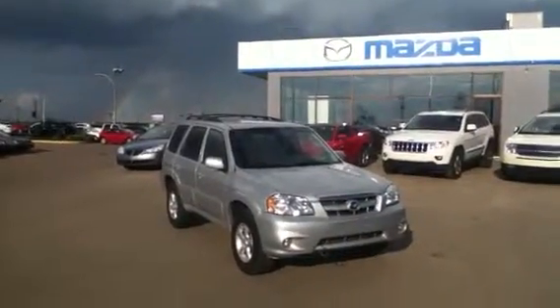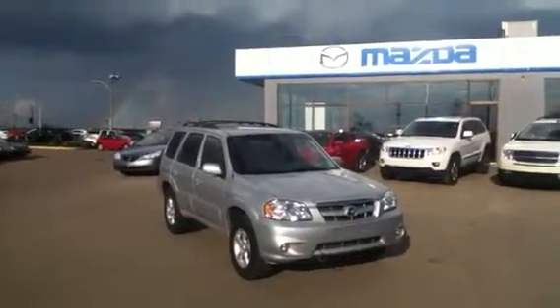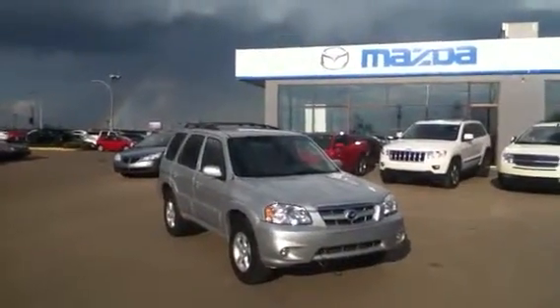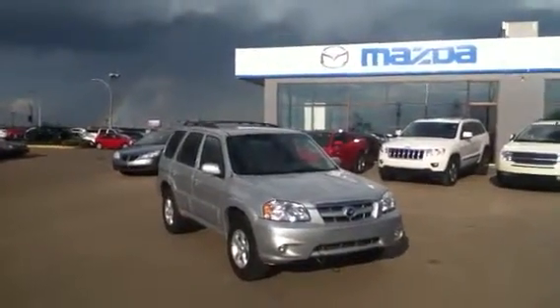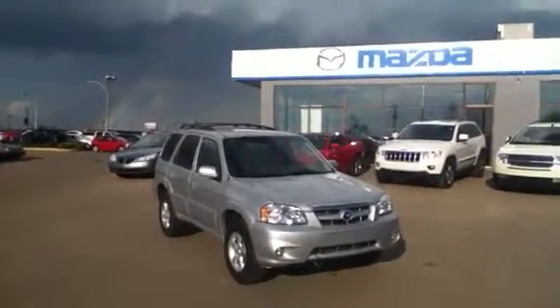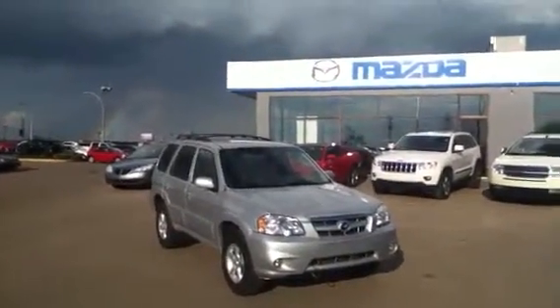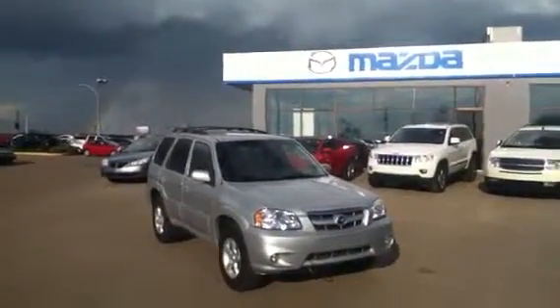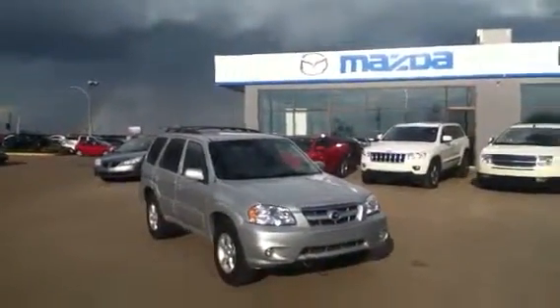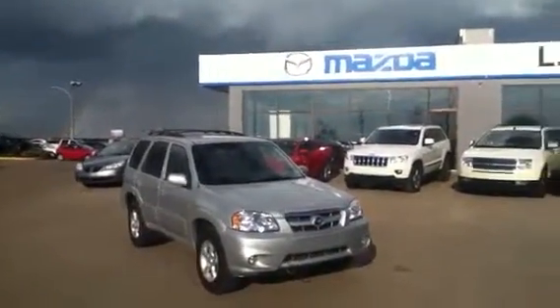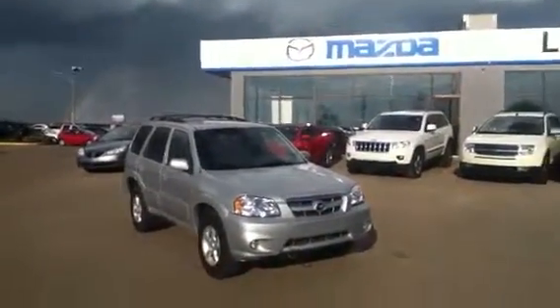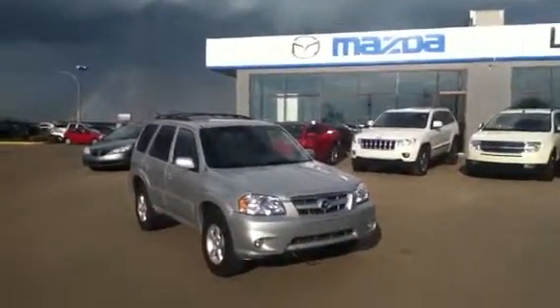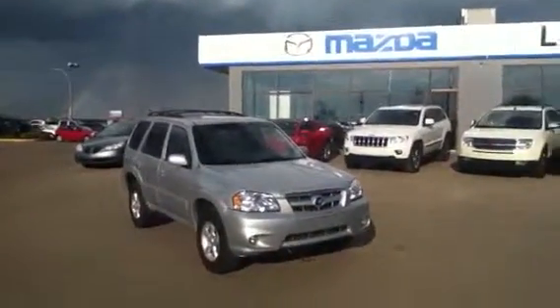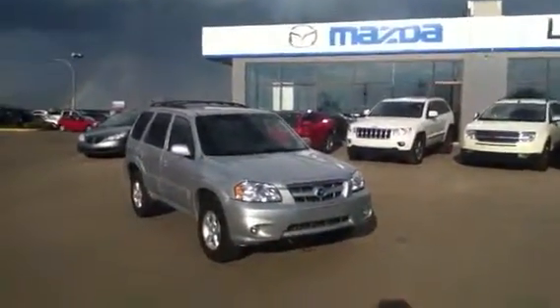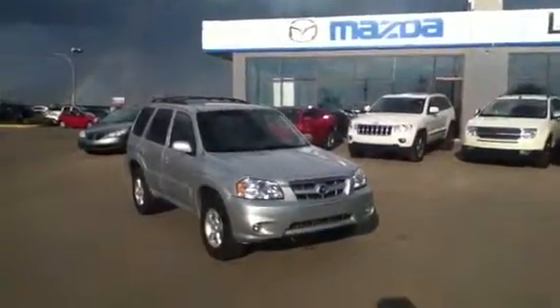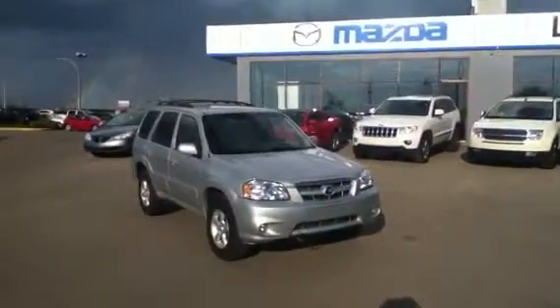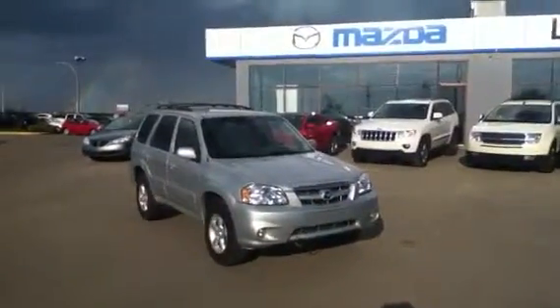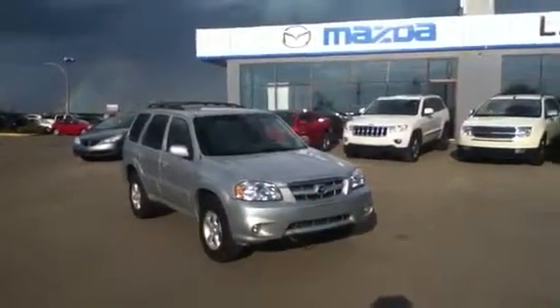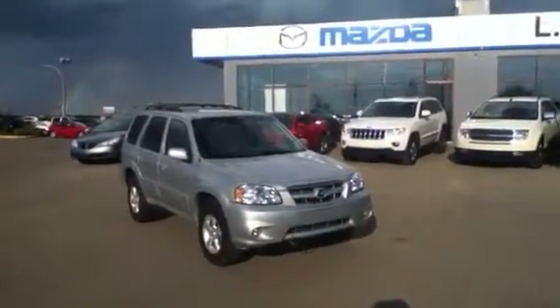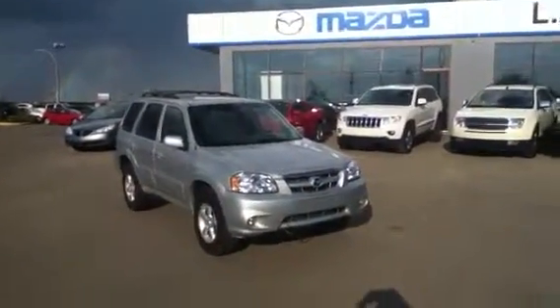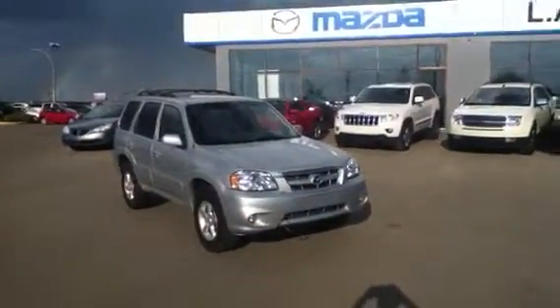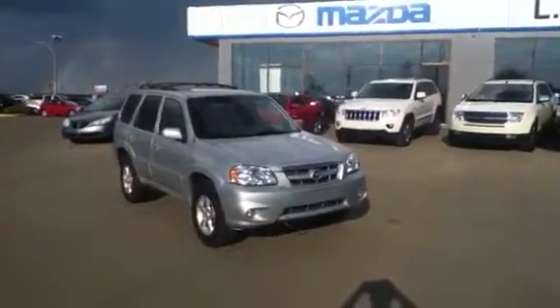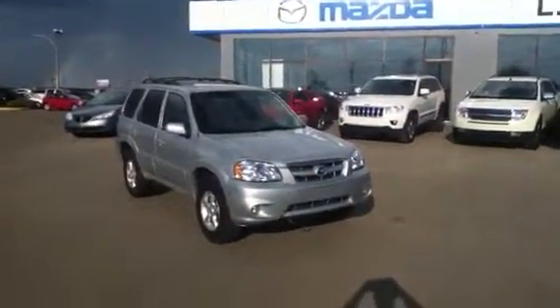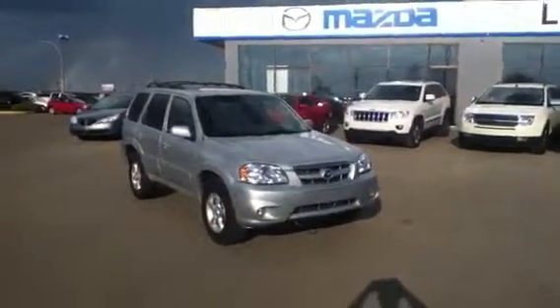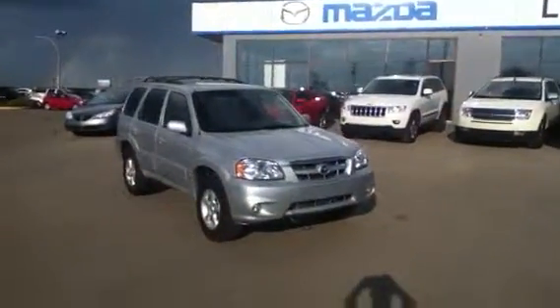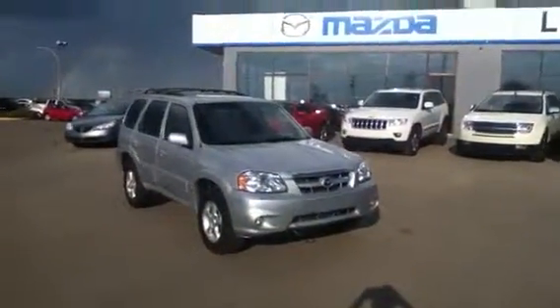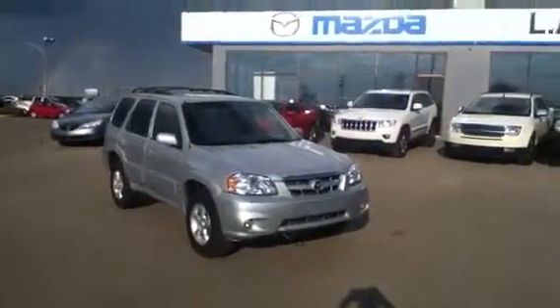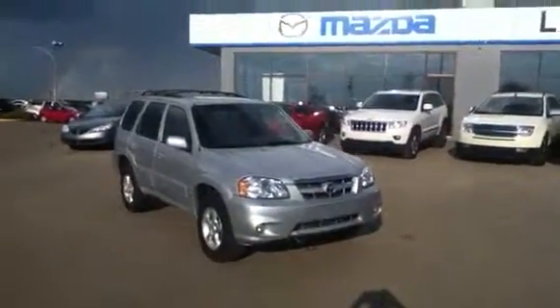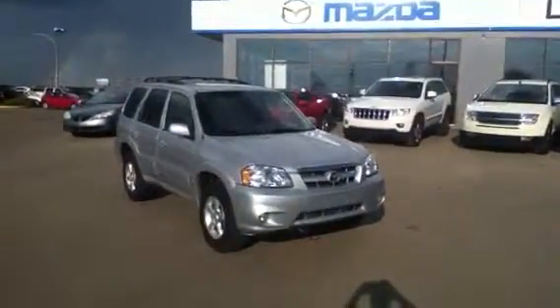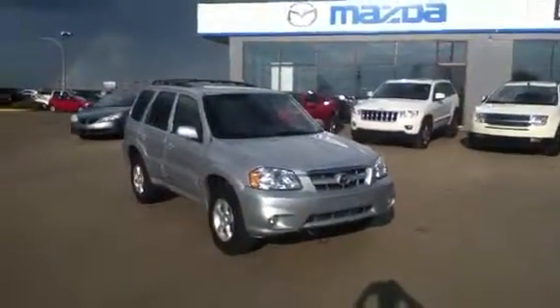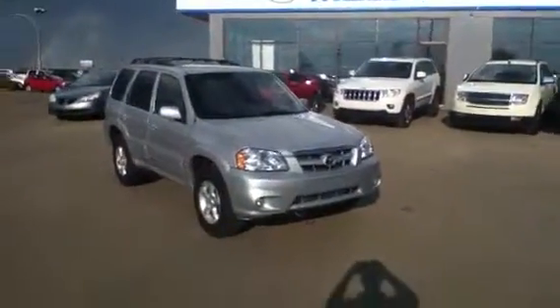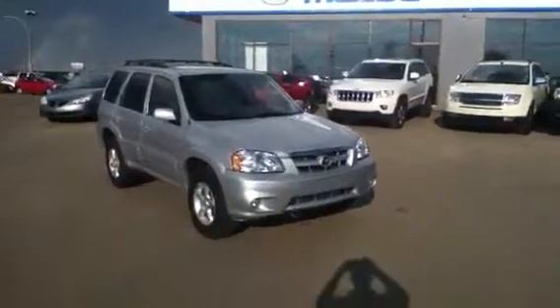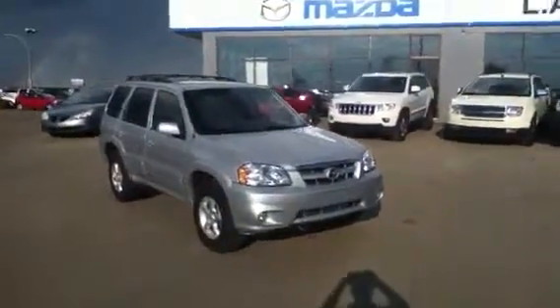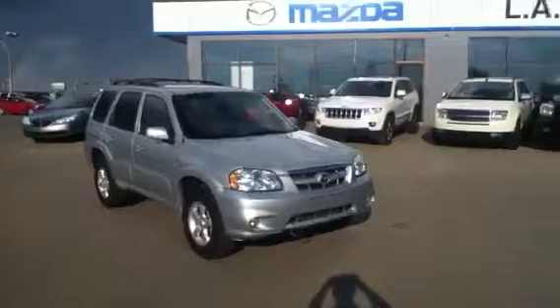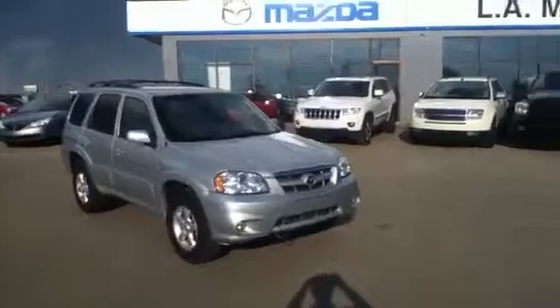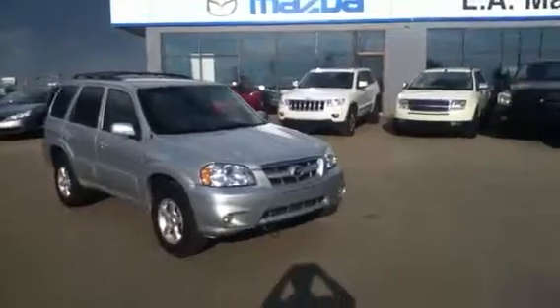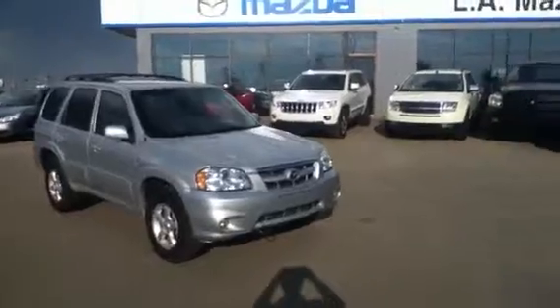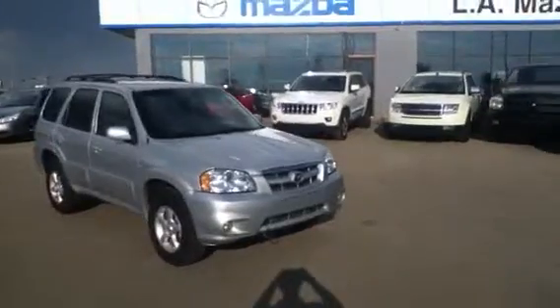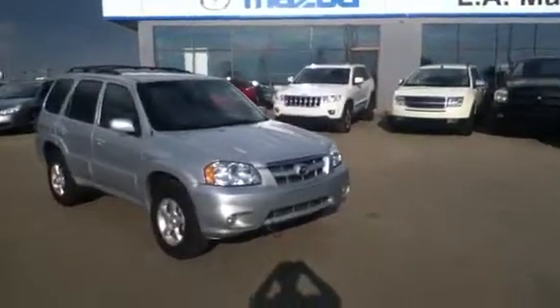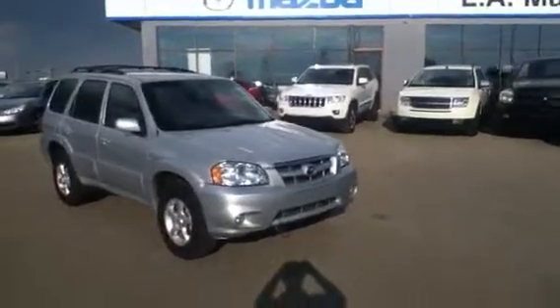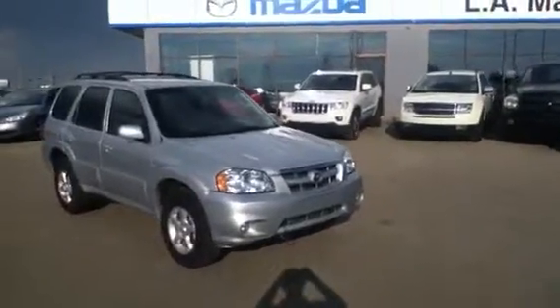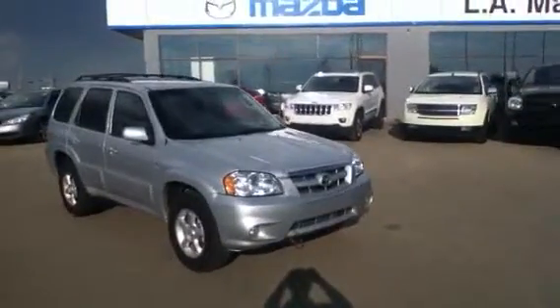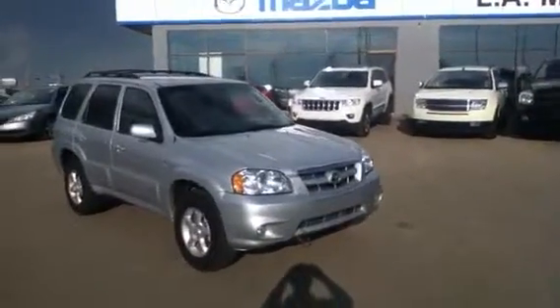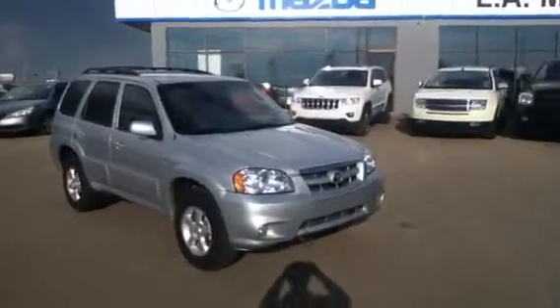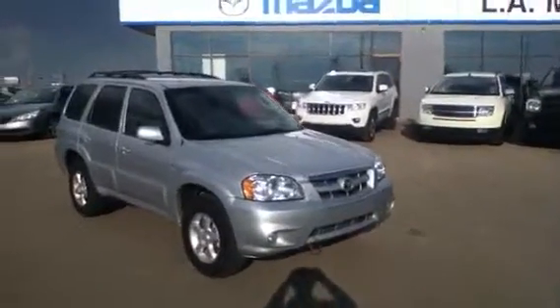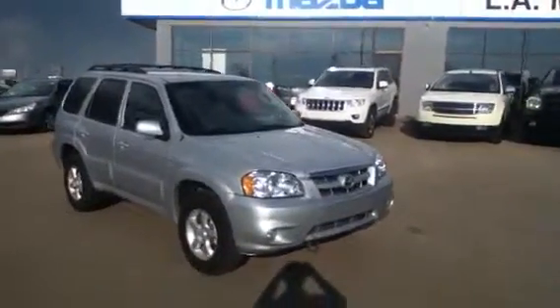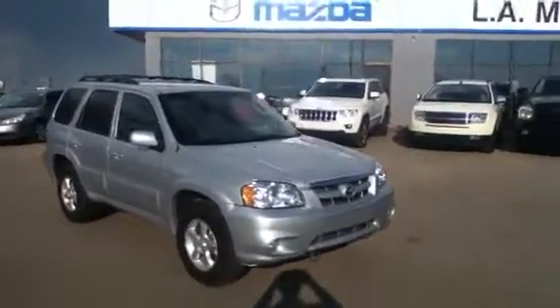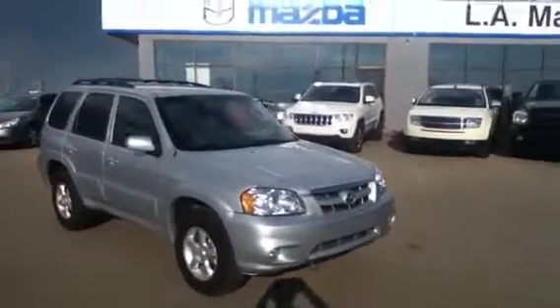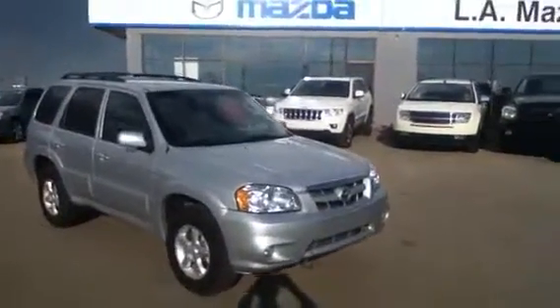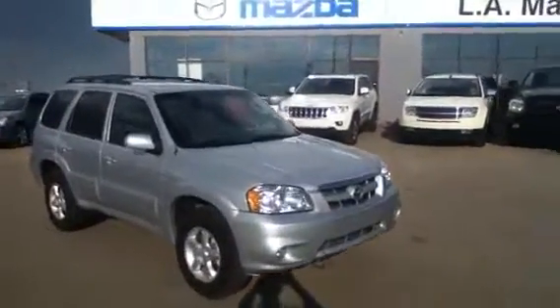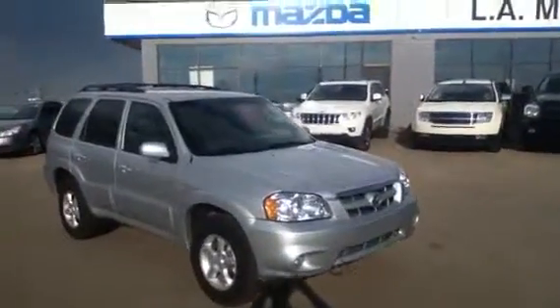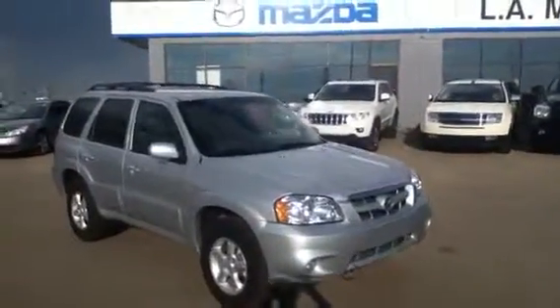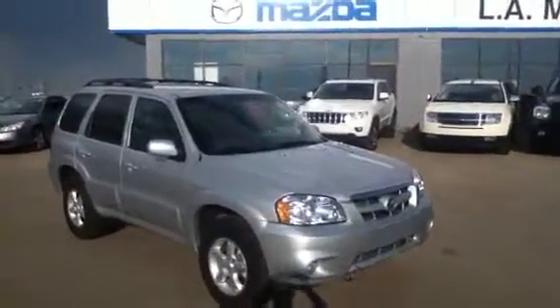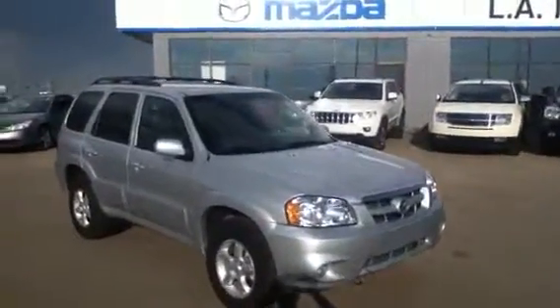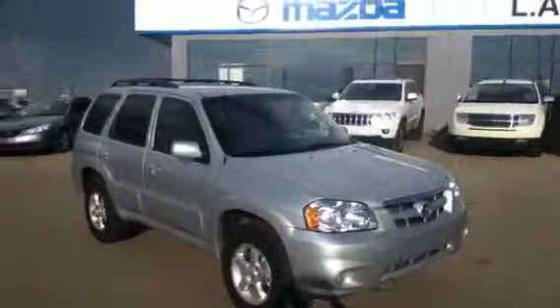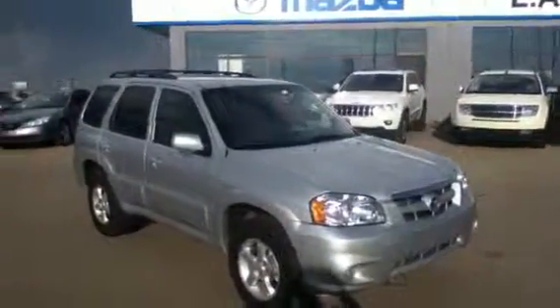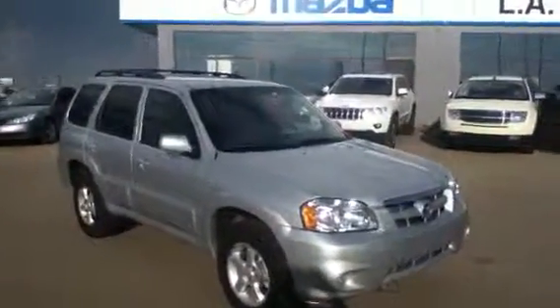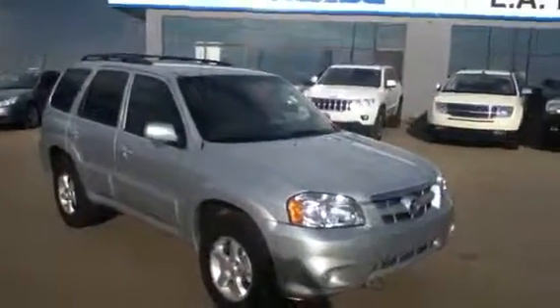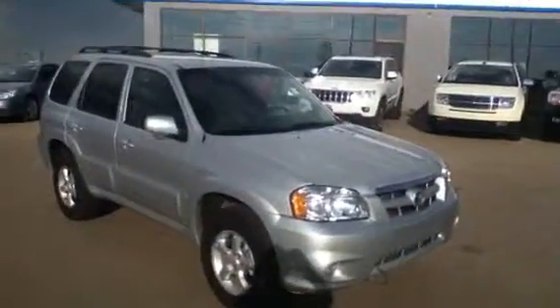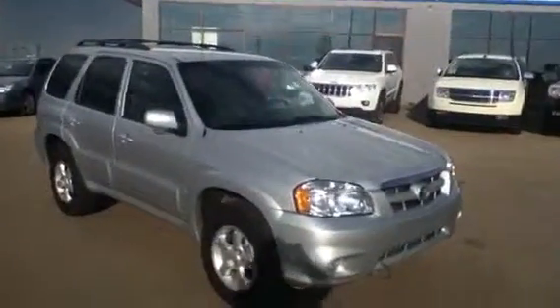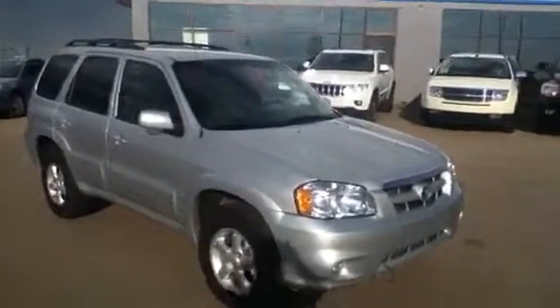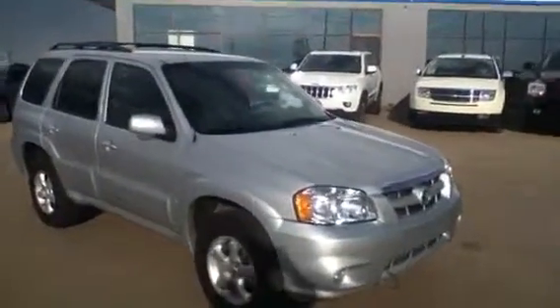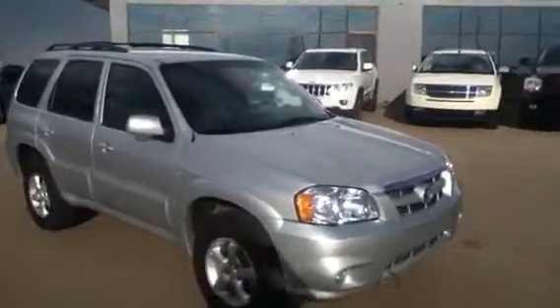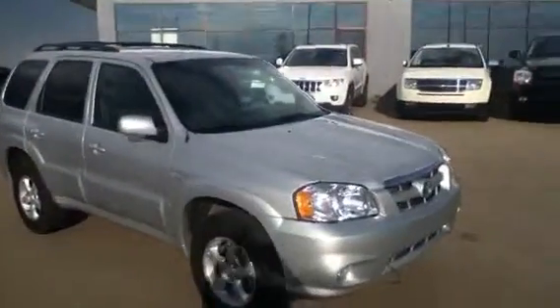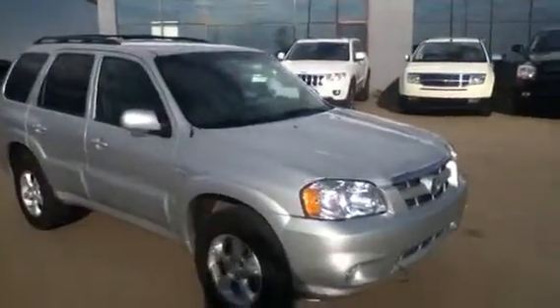Hey Lucy, it's Mike Rowdad again here from LA Mazda. You recently inquired about the Lincoln MKX on our lot, but I also wanted to show you this 2006 Mazda Tribute that we have here.